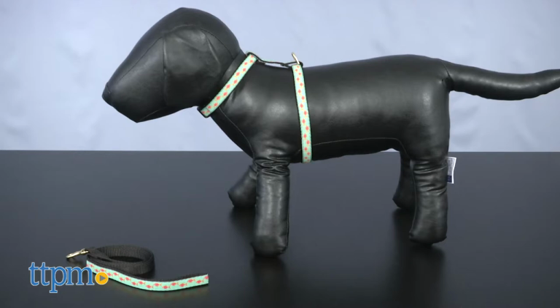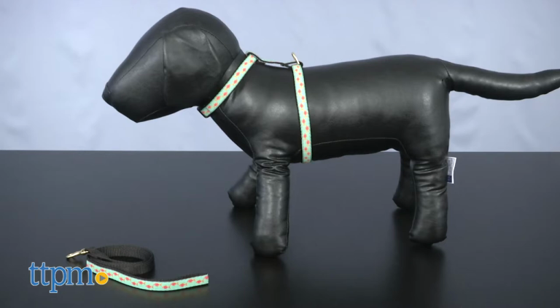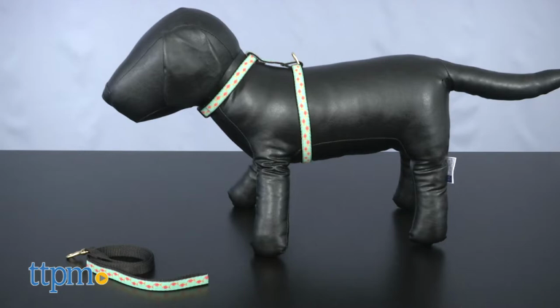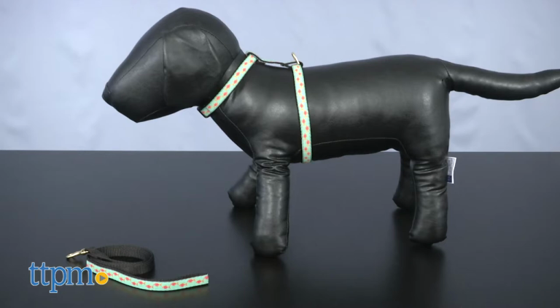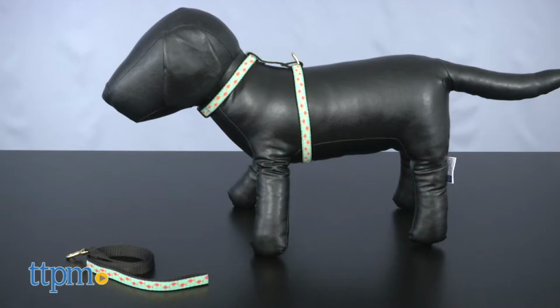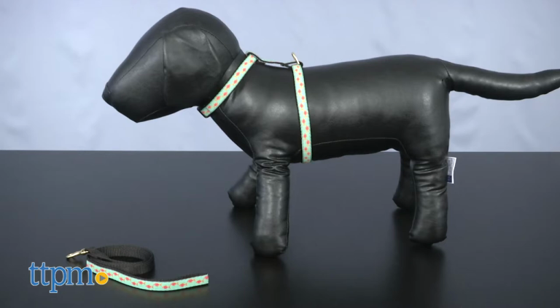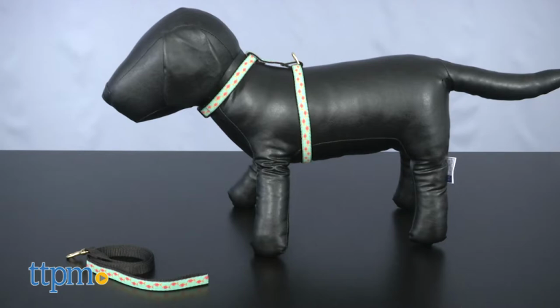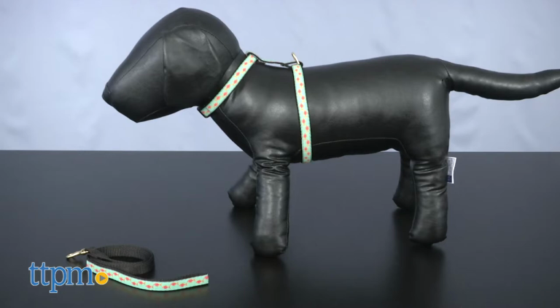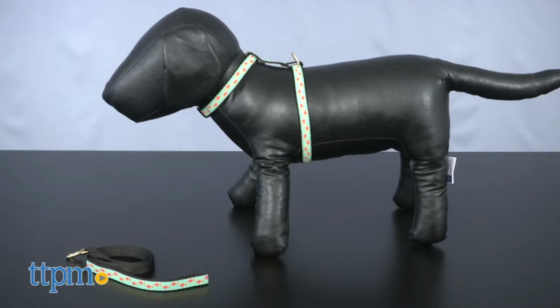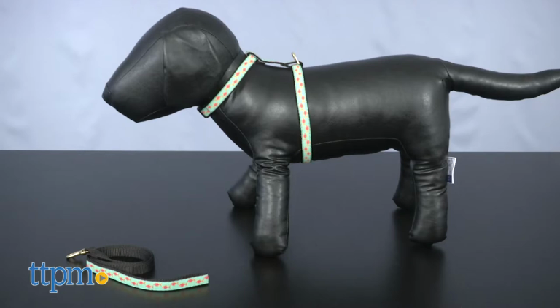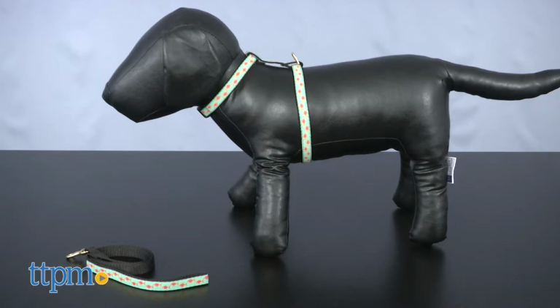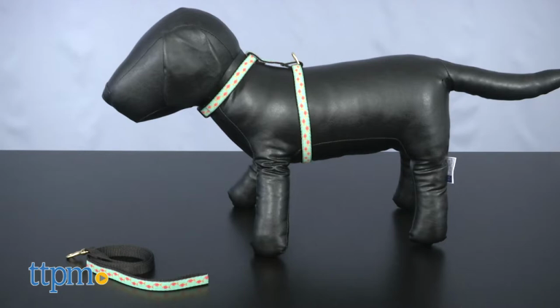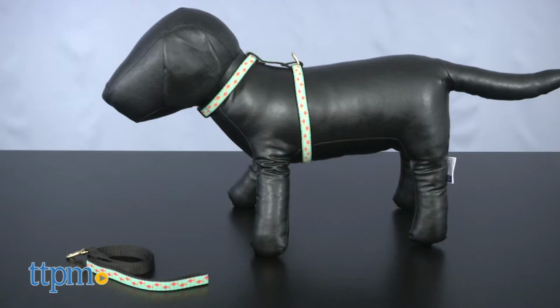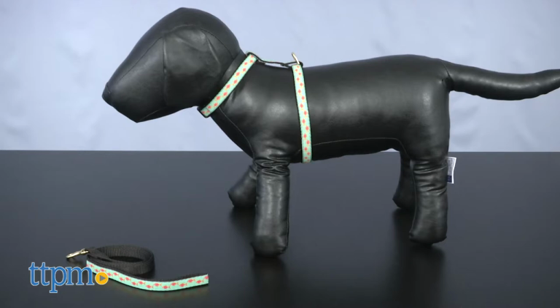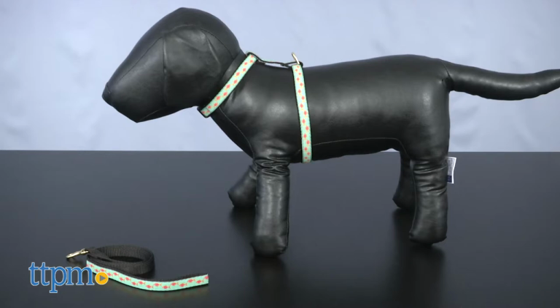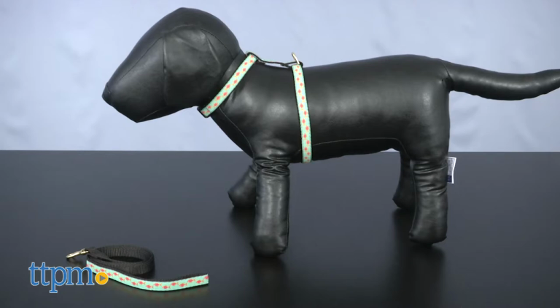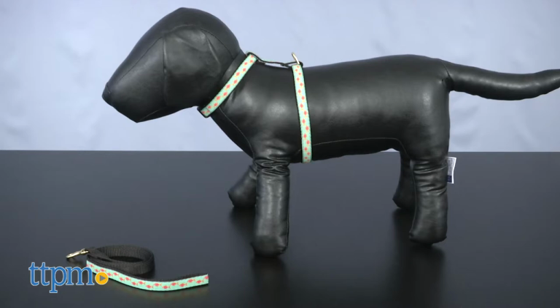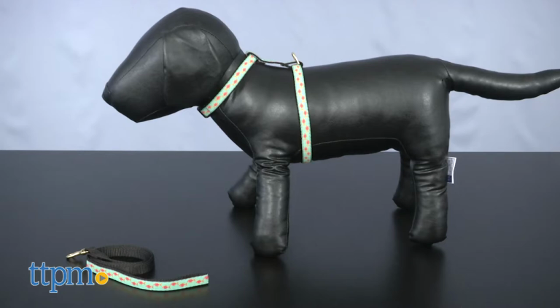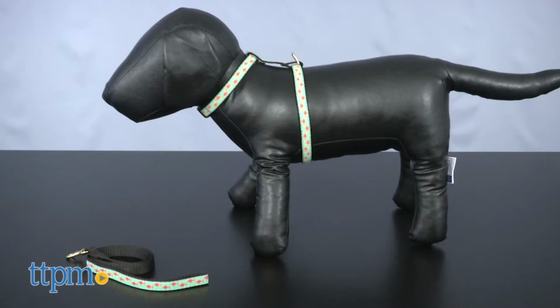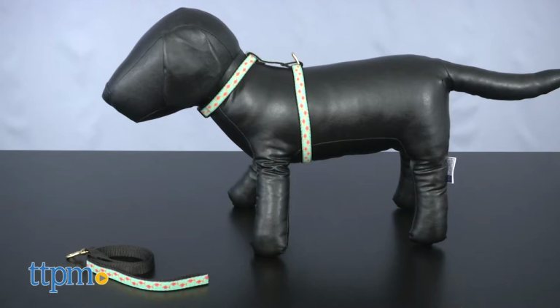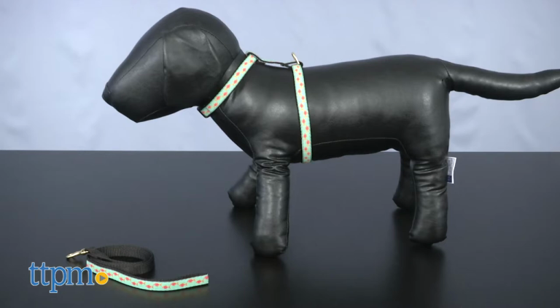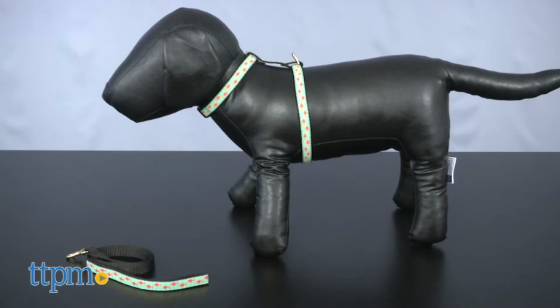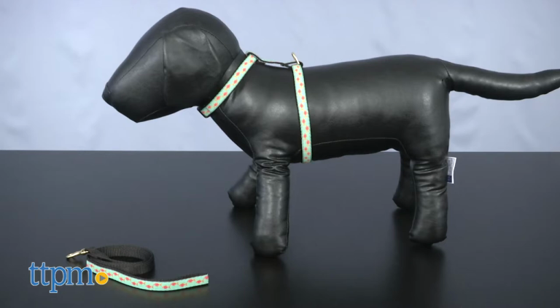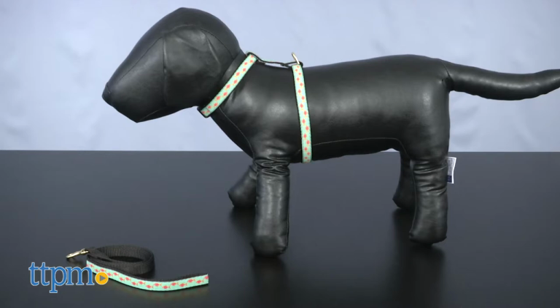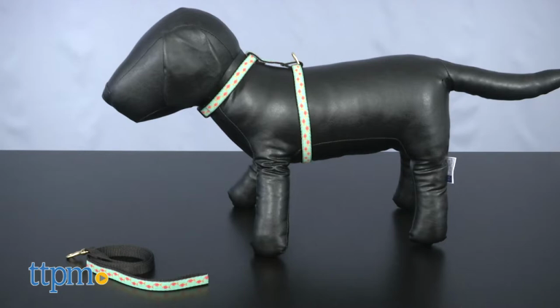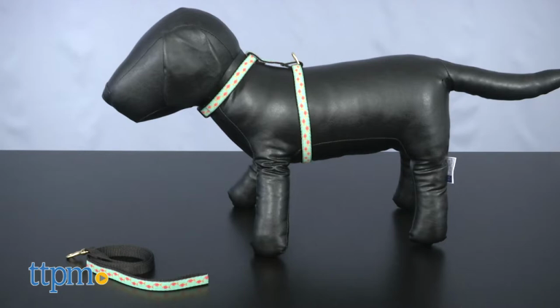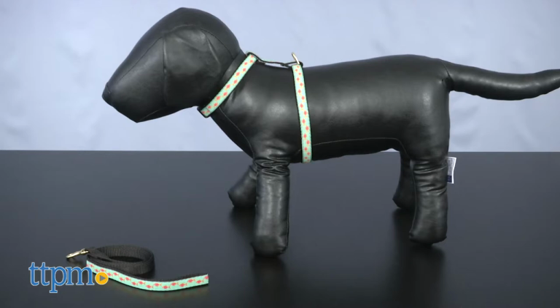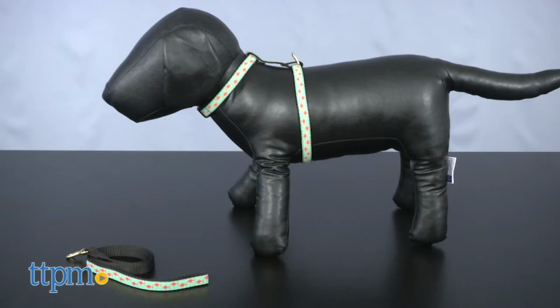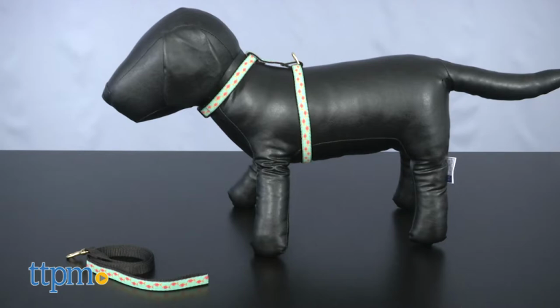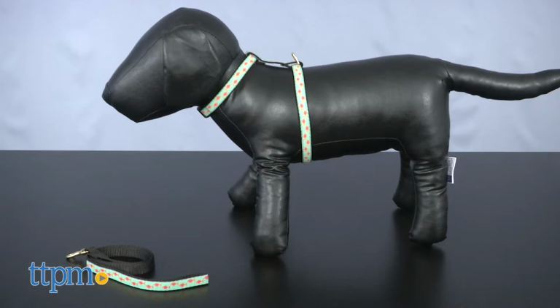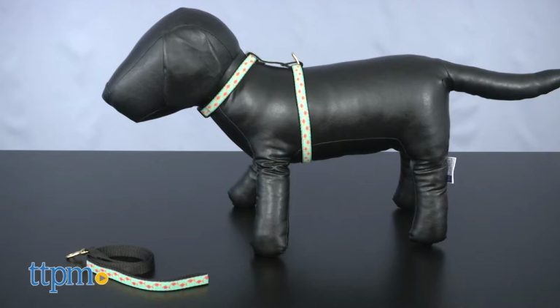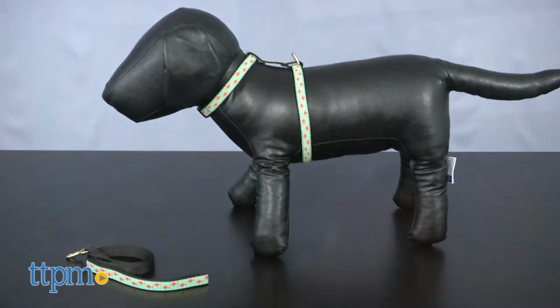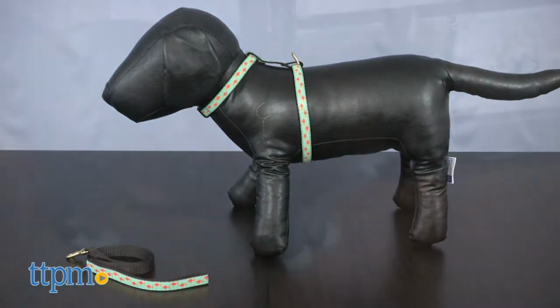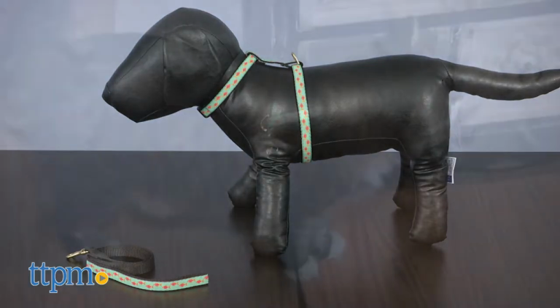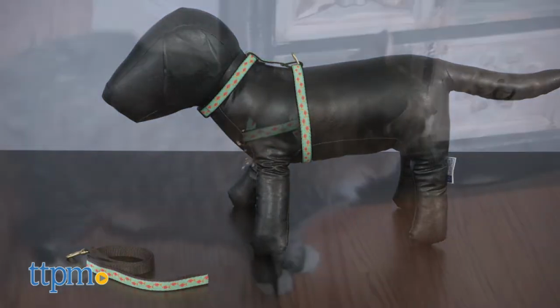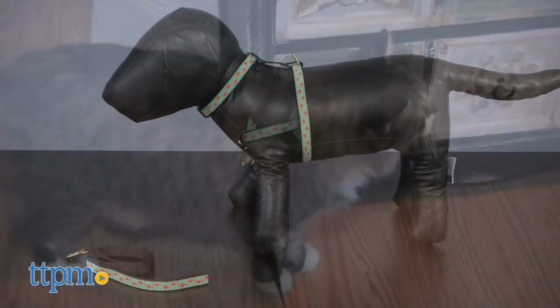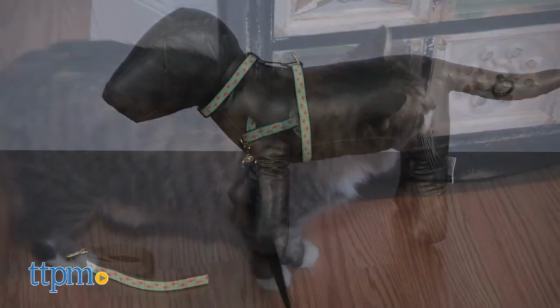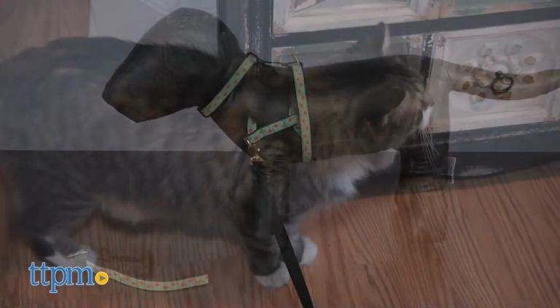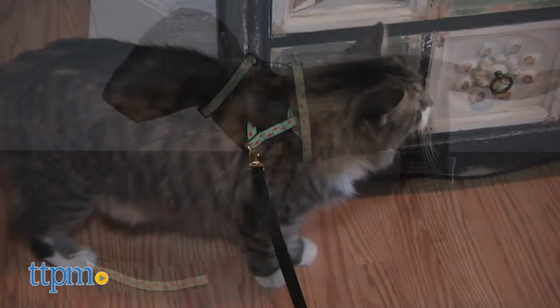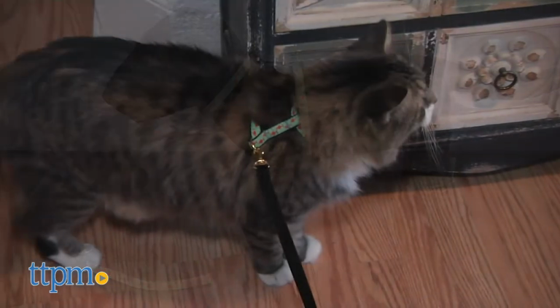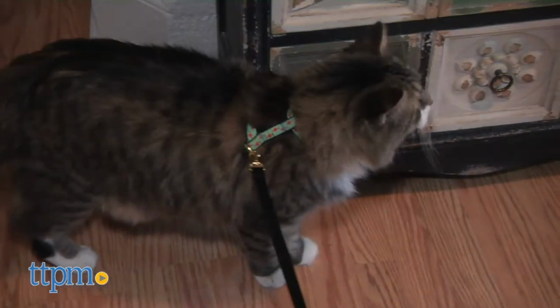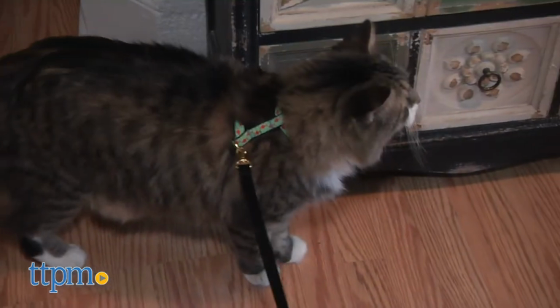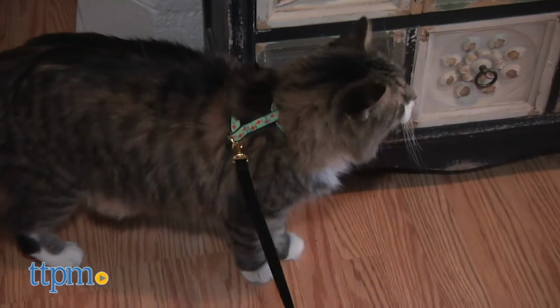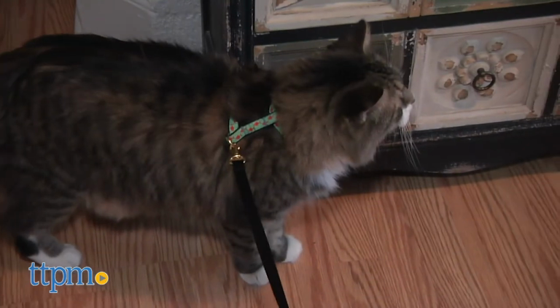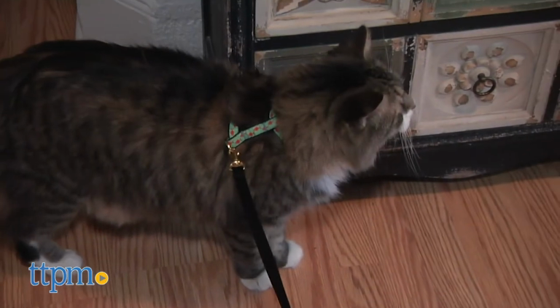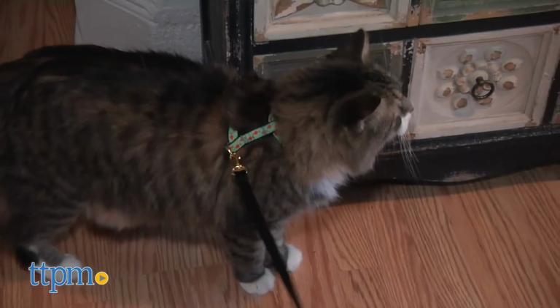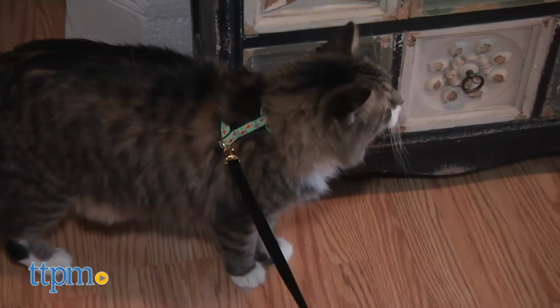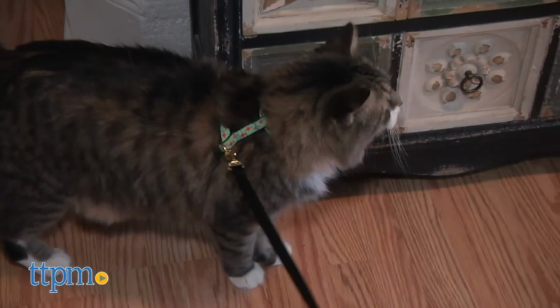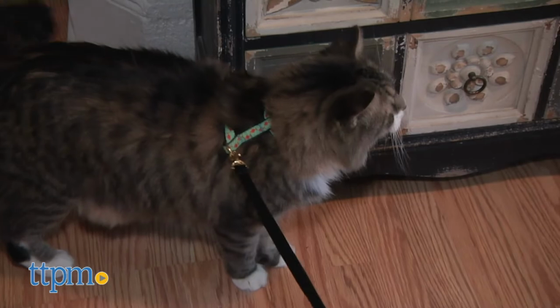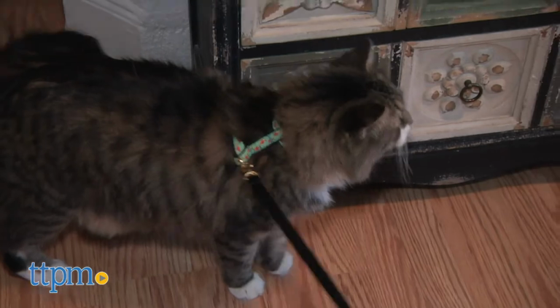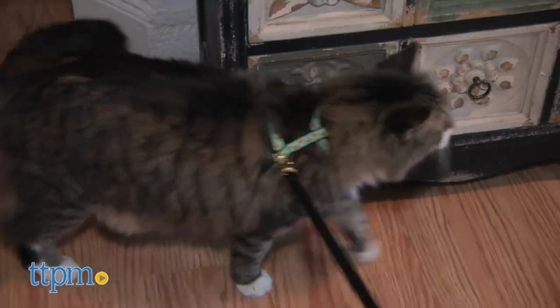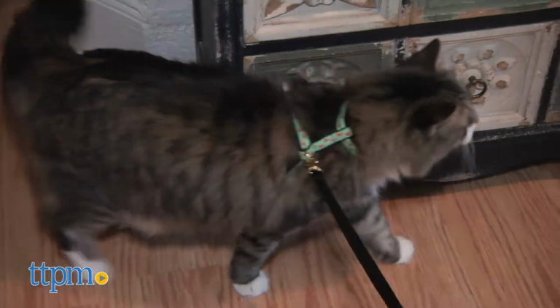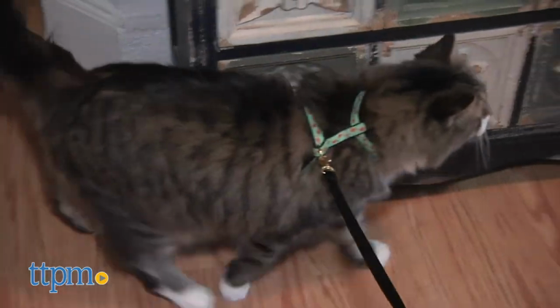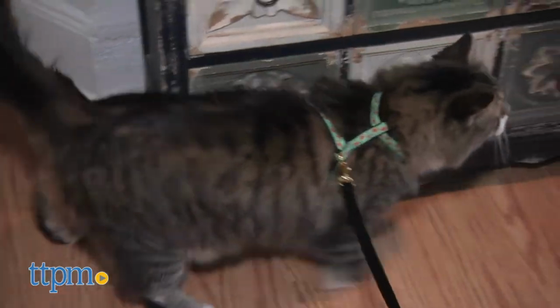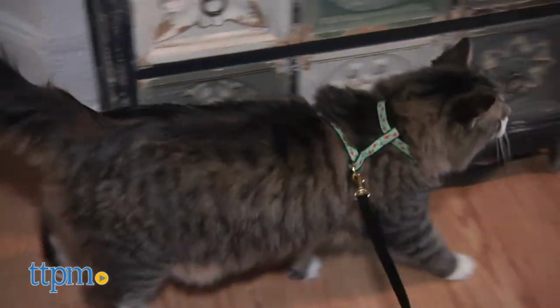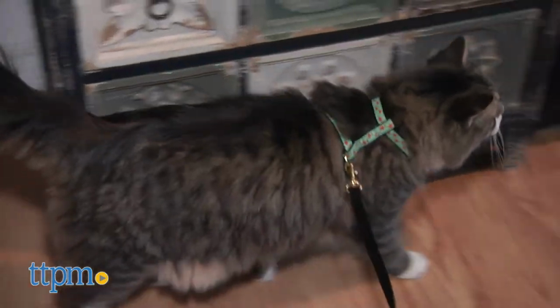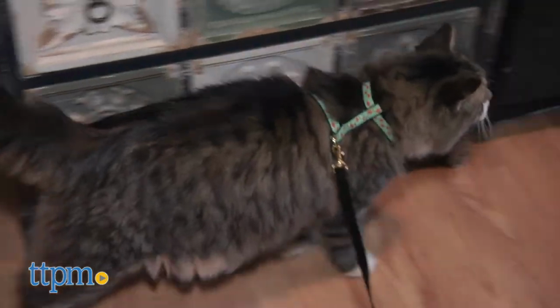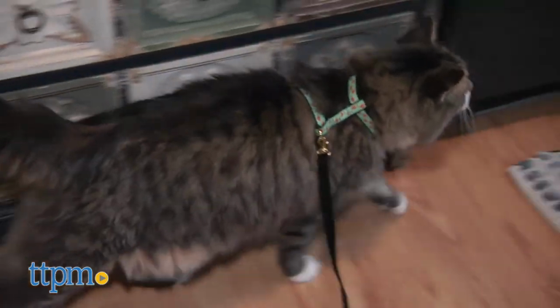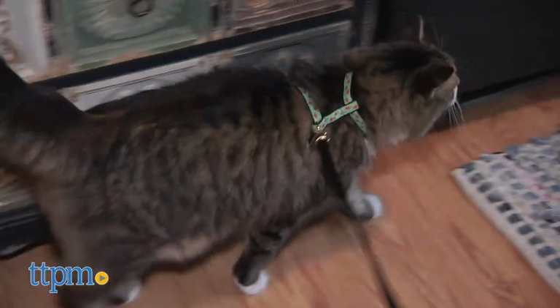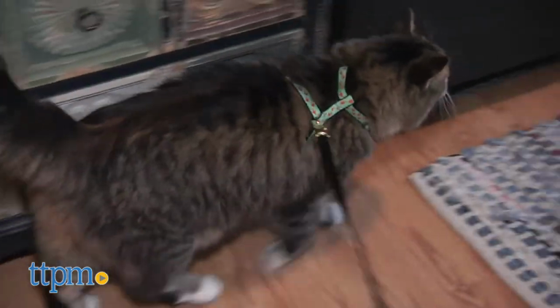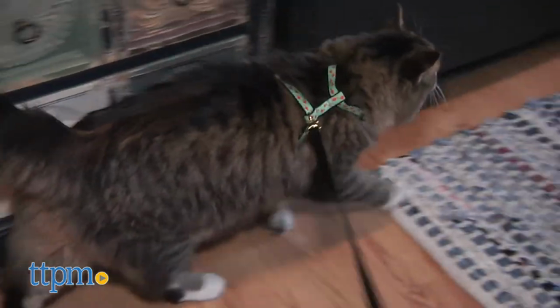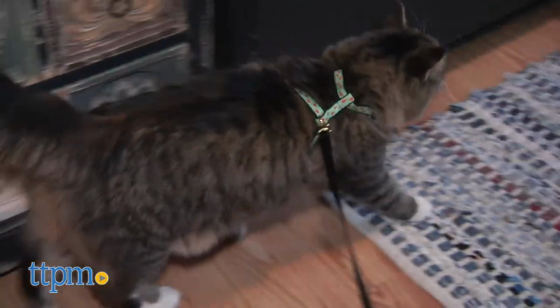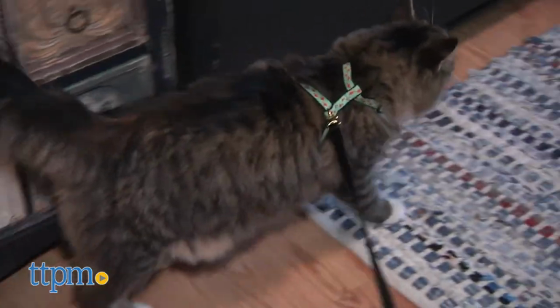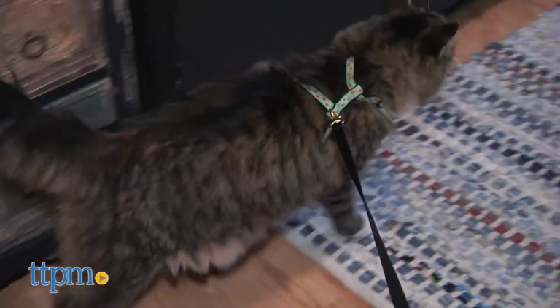Now, although this is being shown on our dog model, this is actually a cat harness, so please use your imaginations.